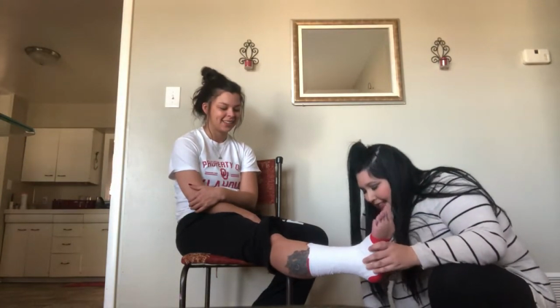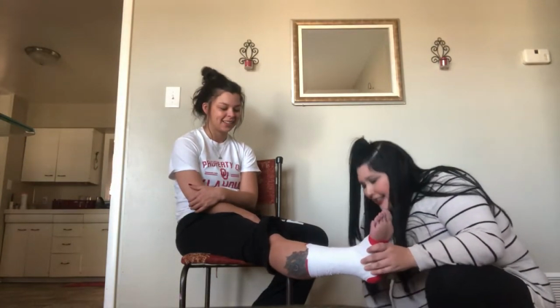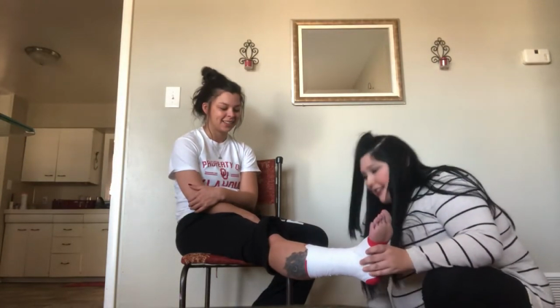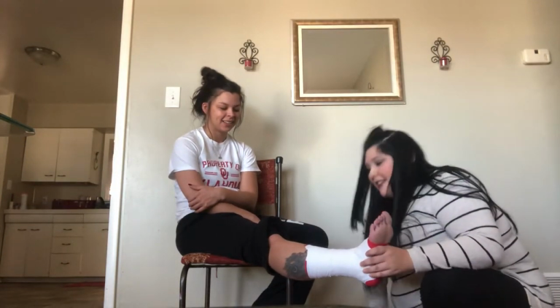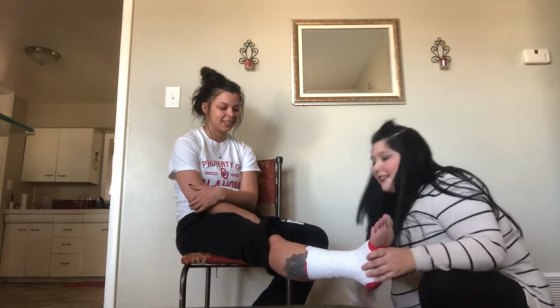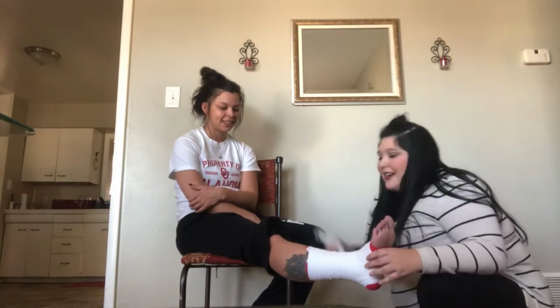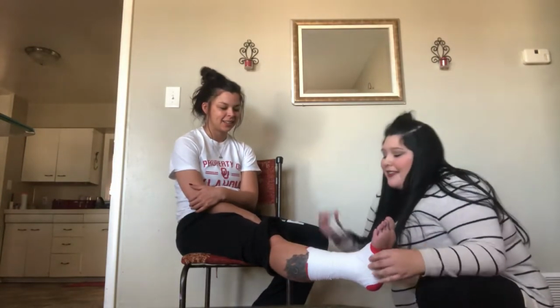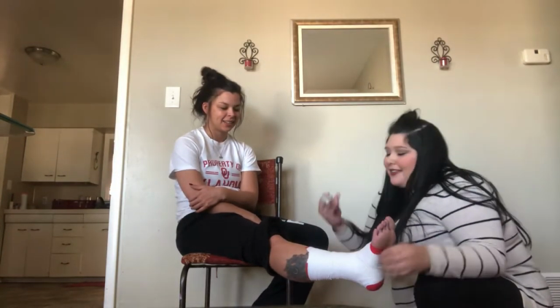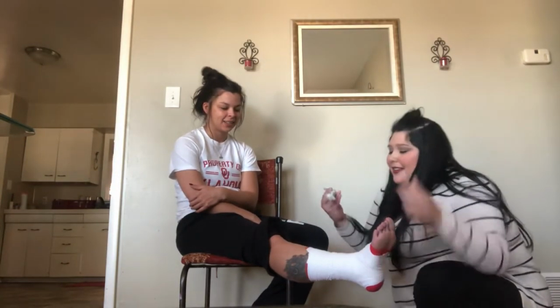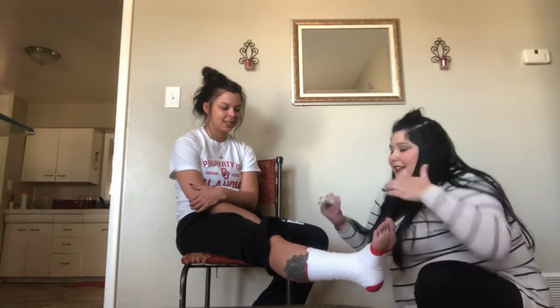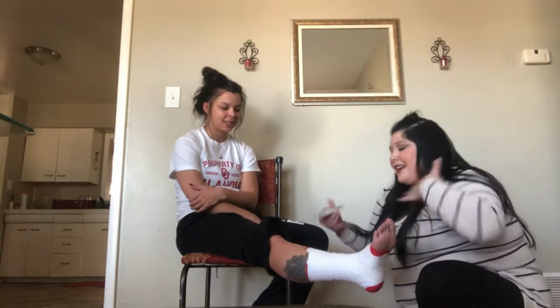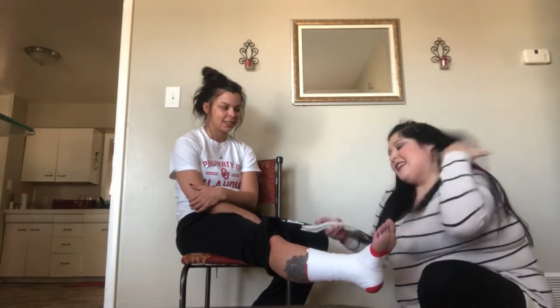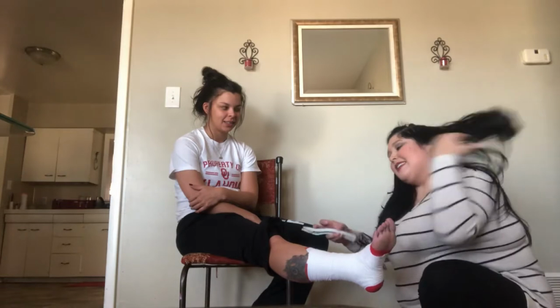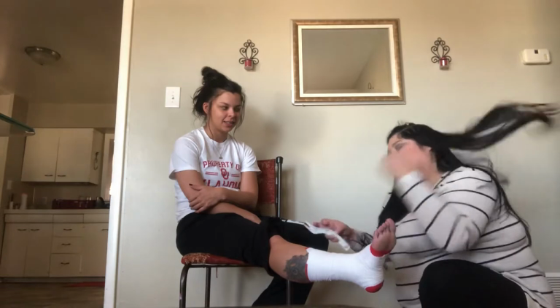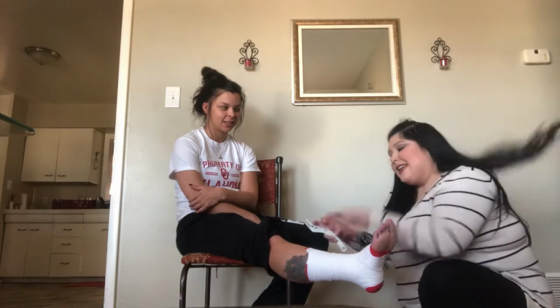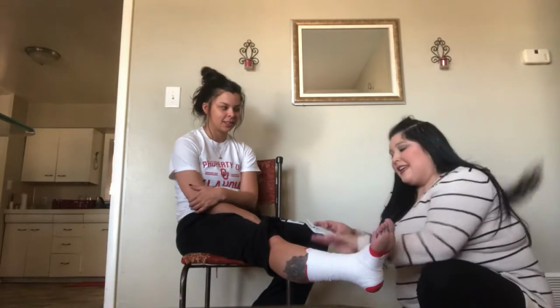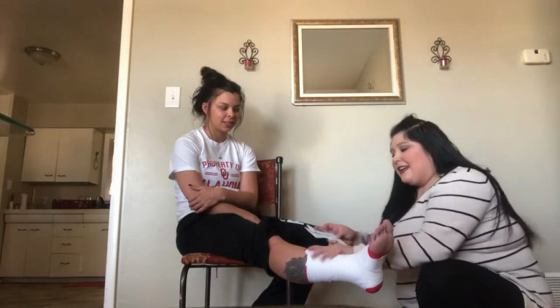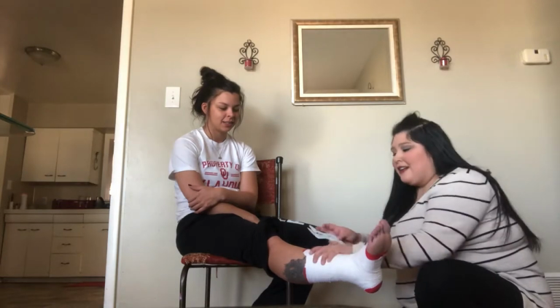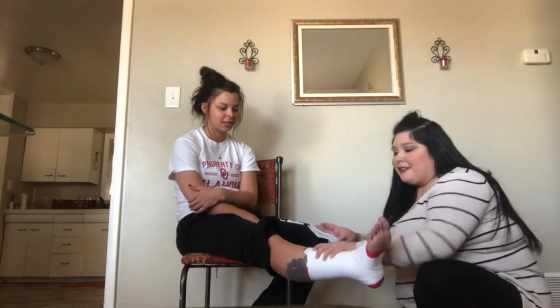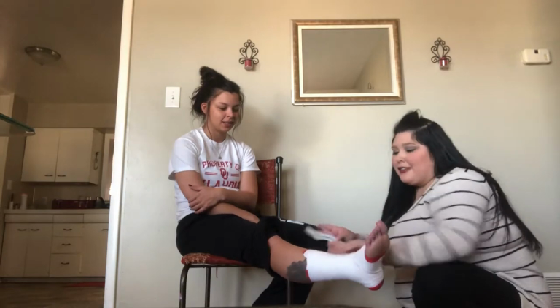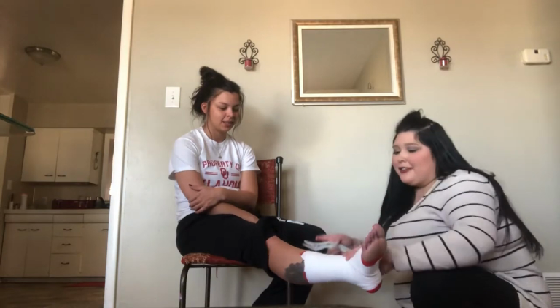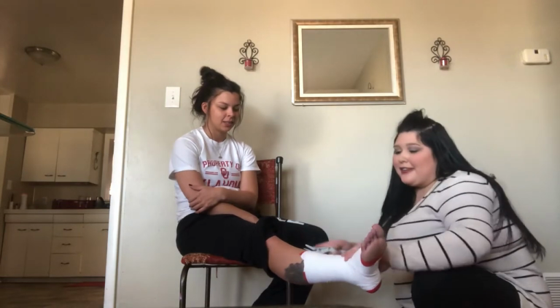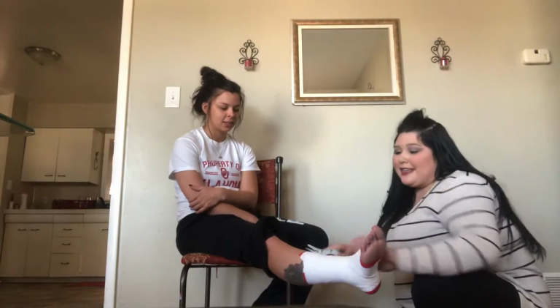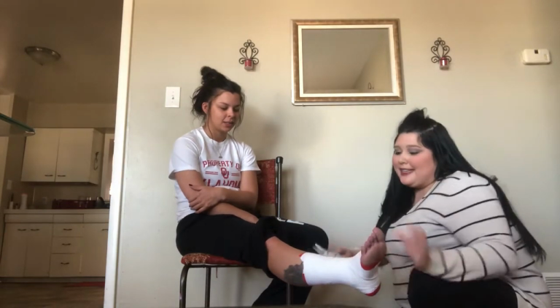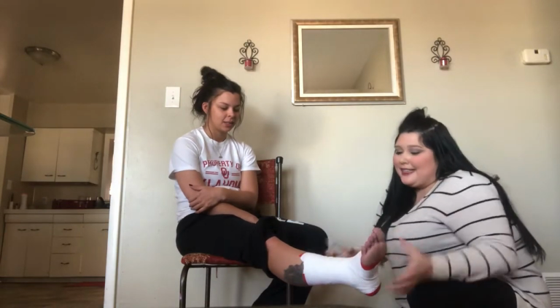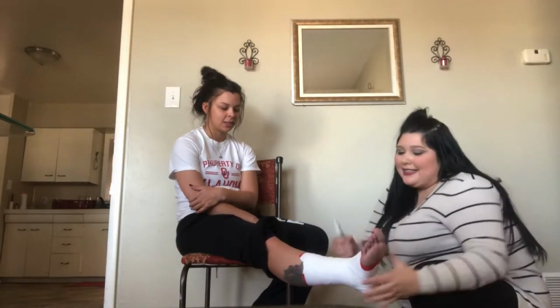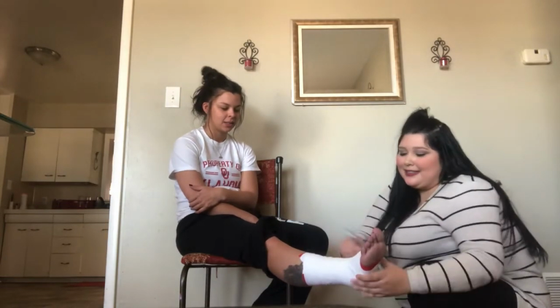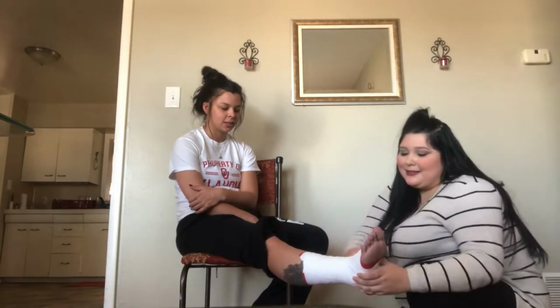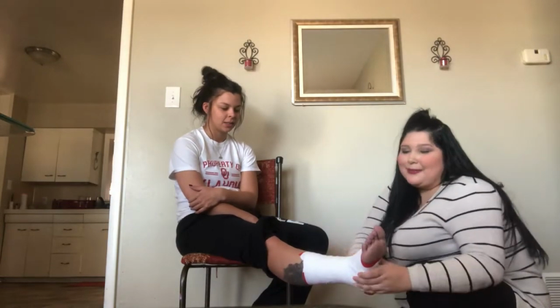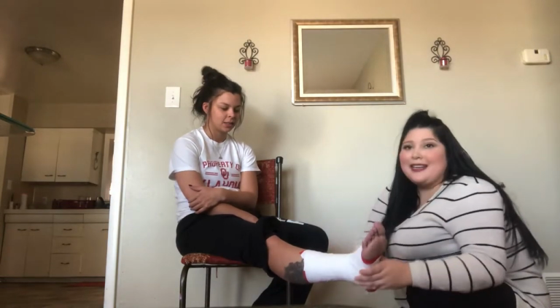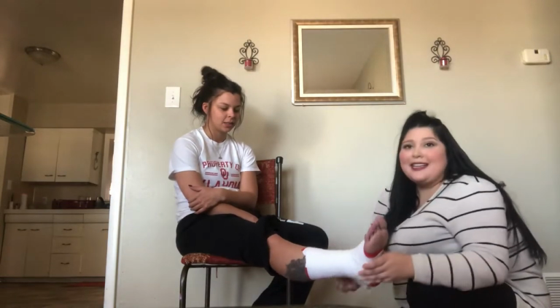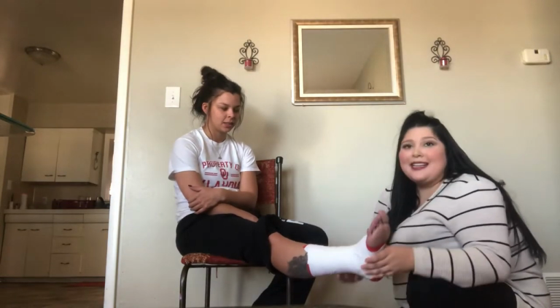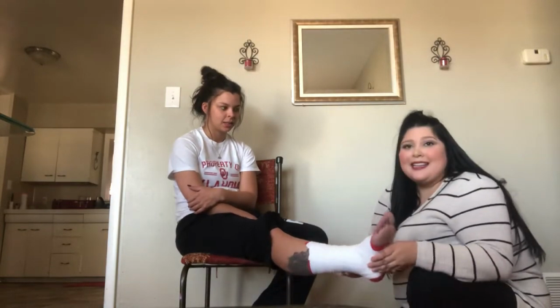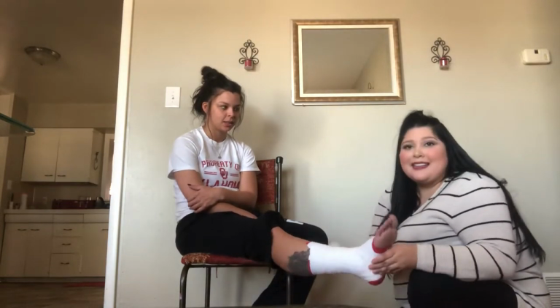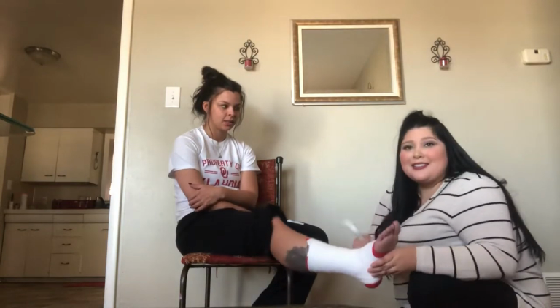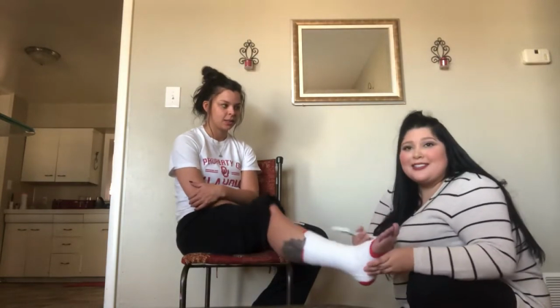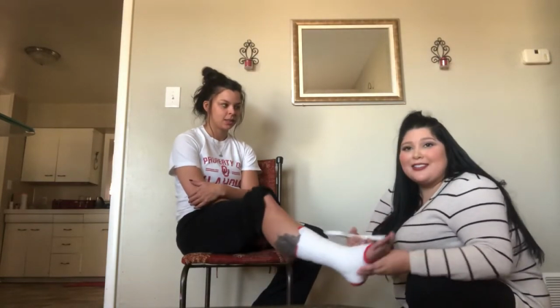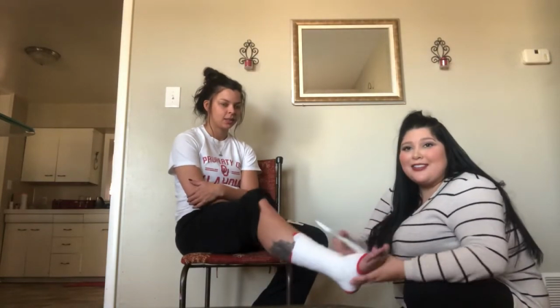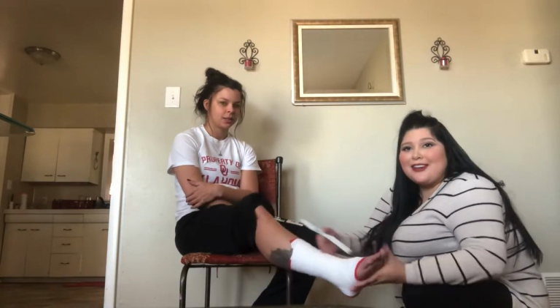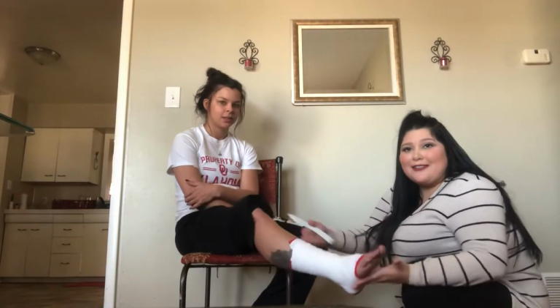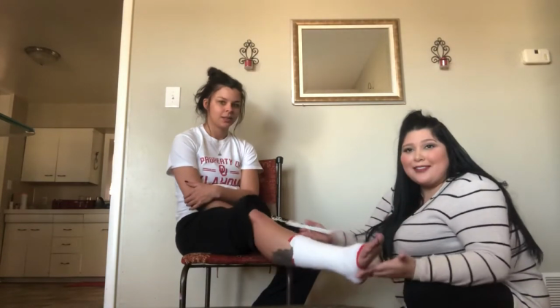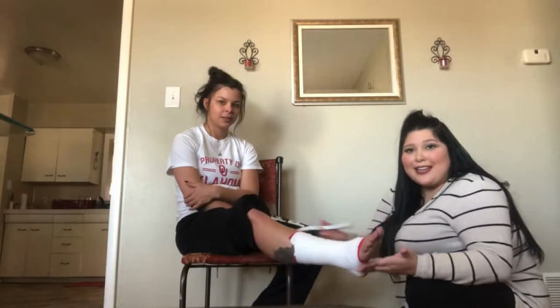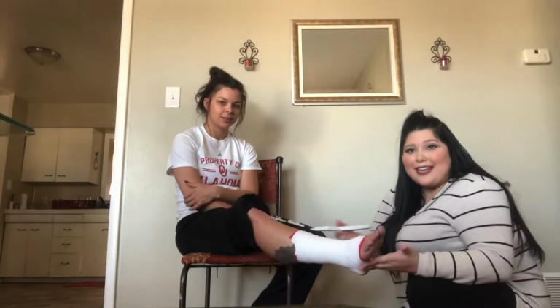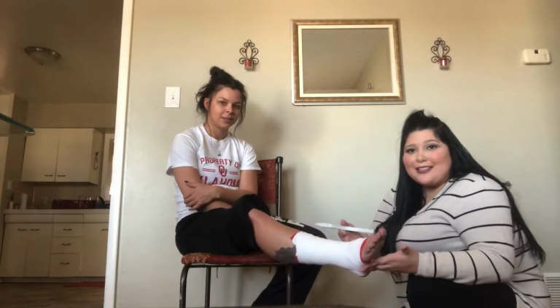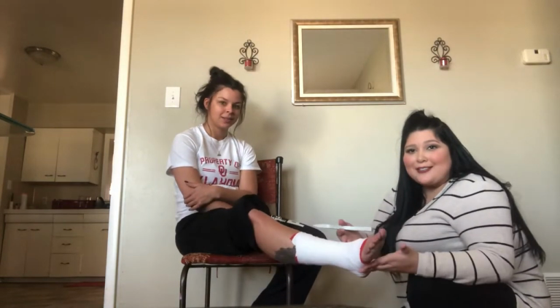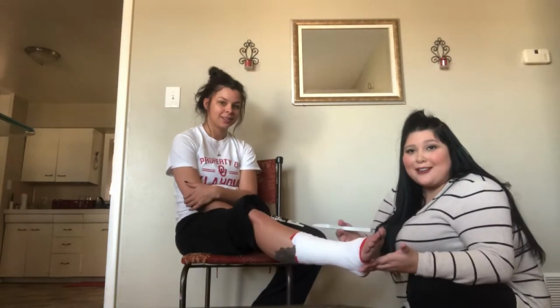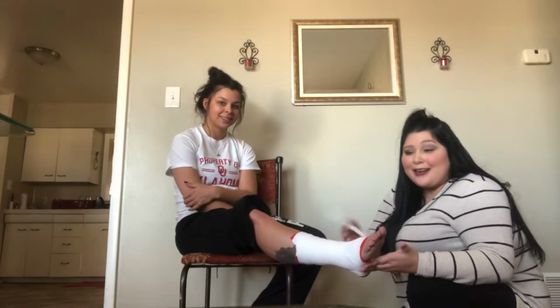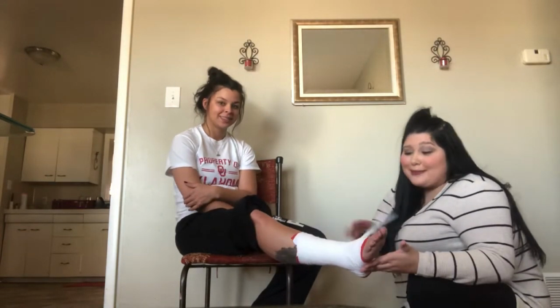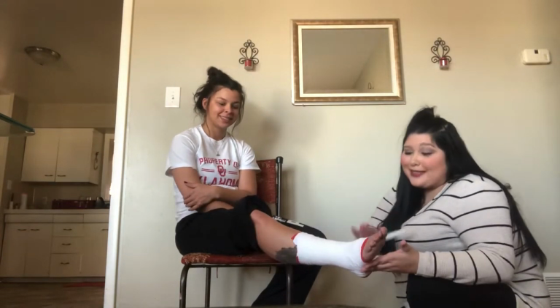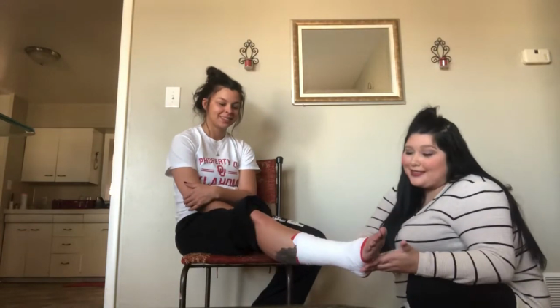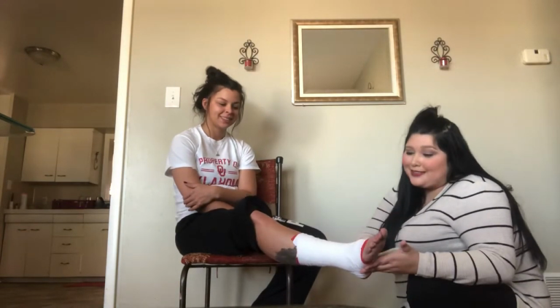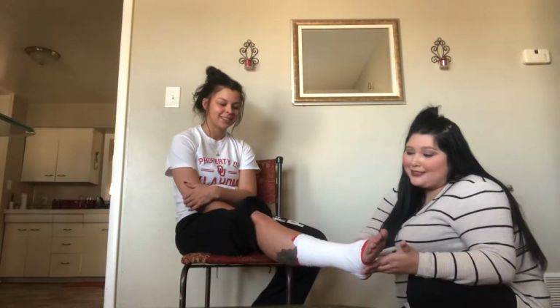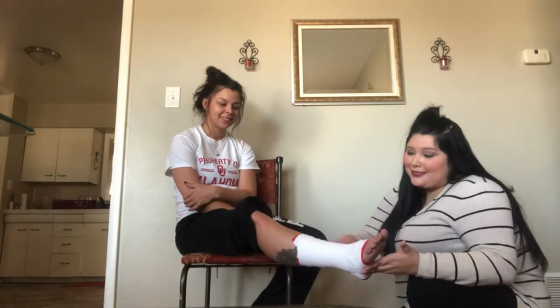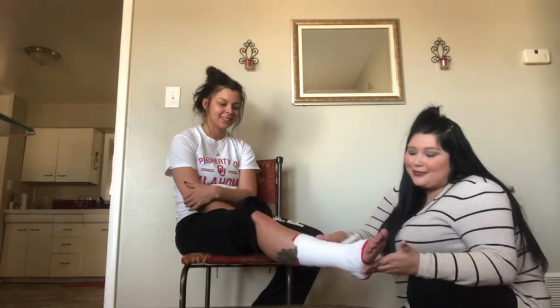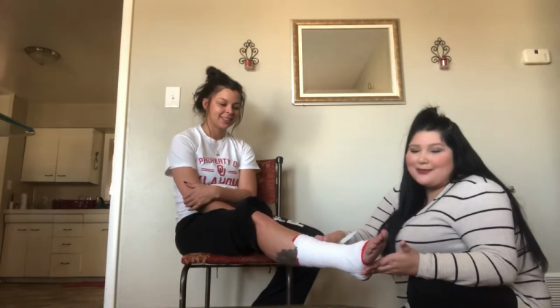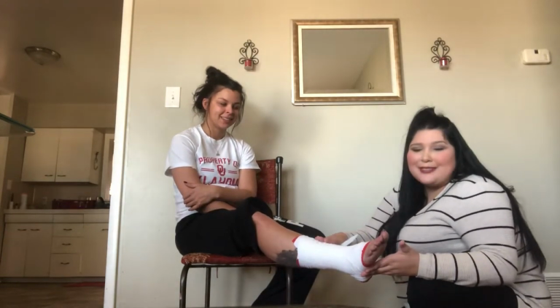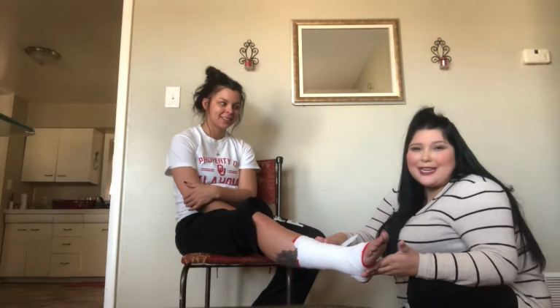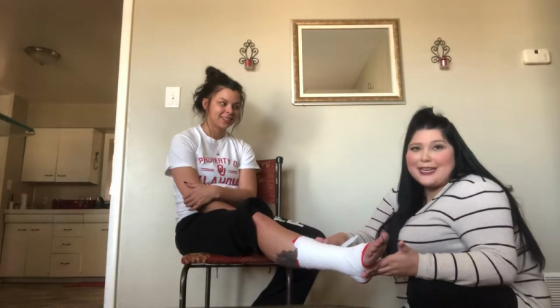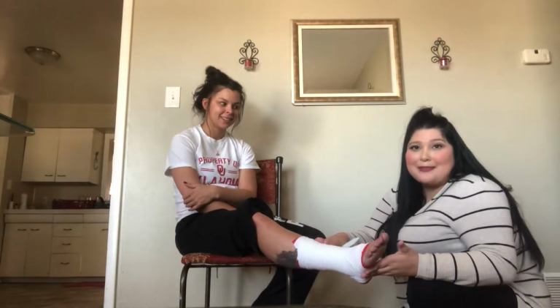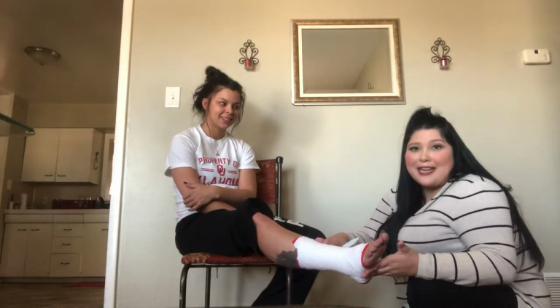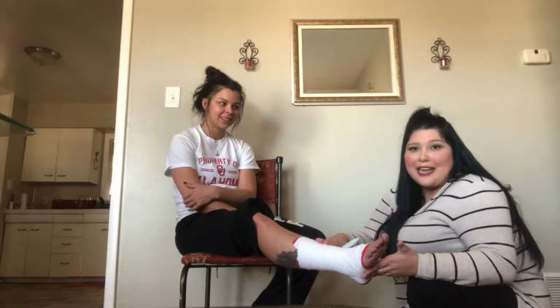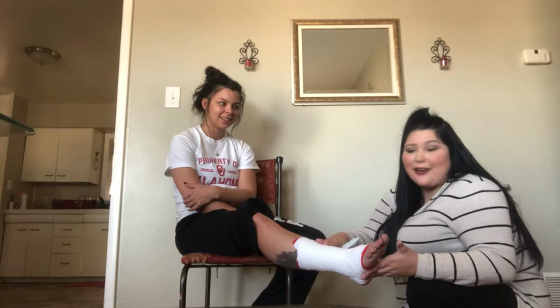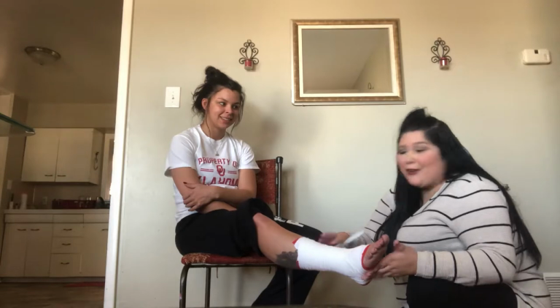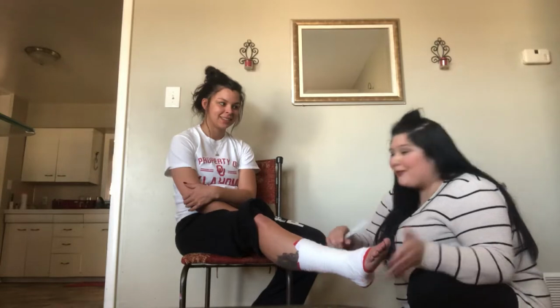Alright, I'm going to go ahead and take it off real quick, but there's a lovely — I mean — taped ankle.